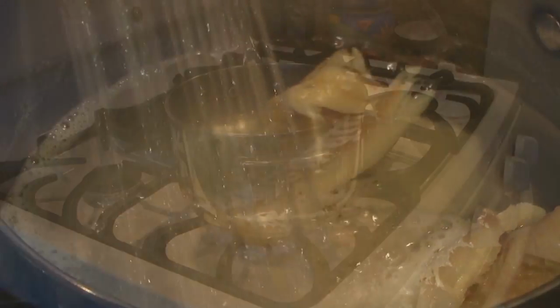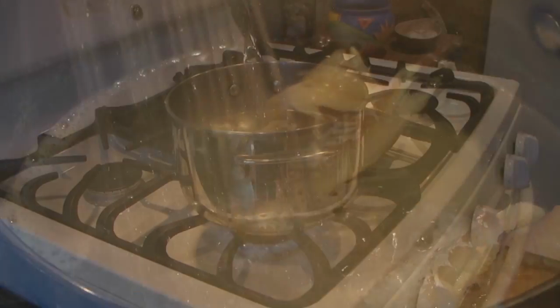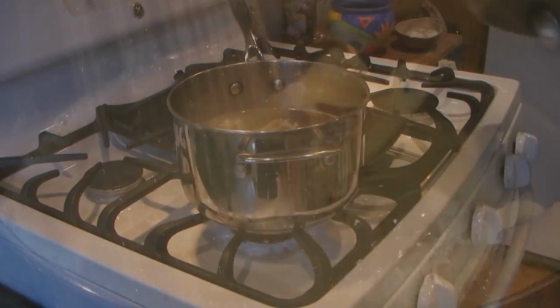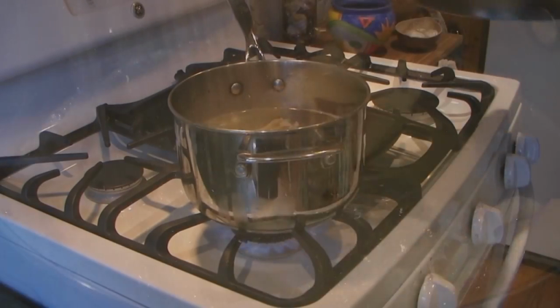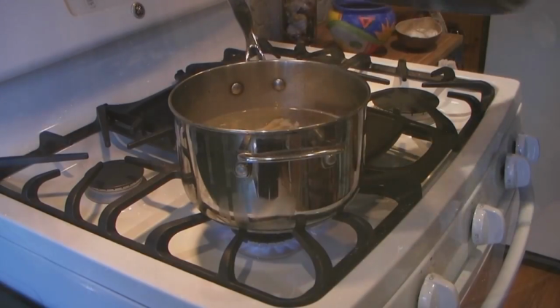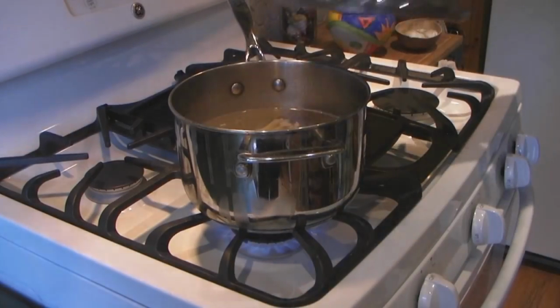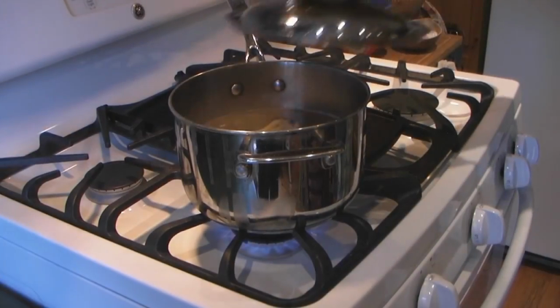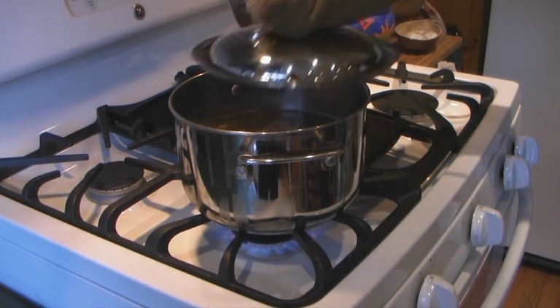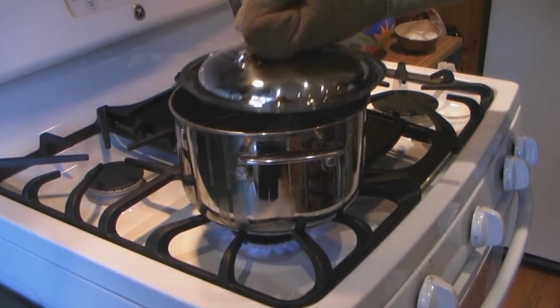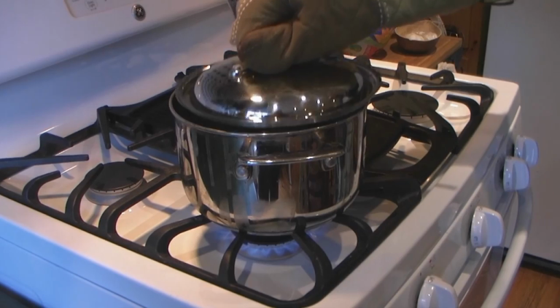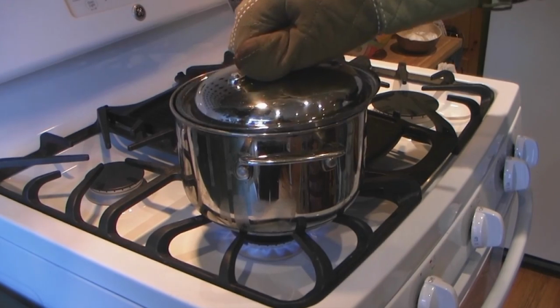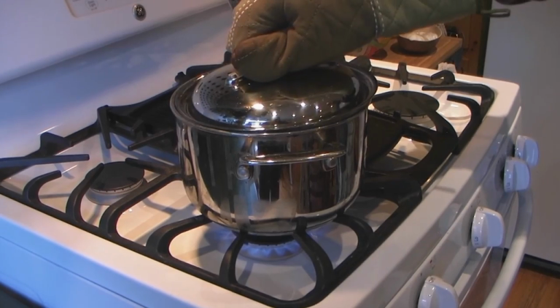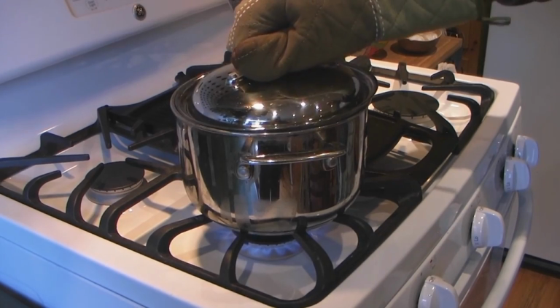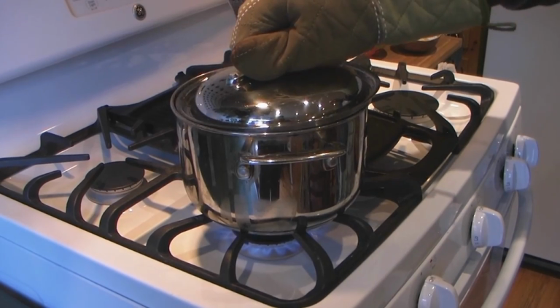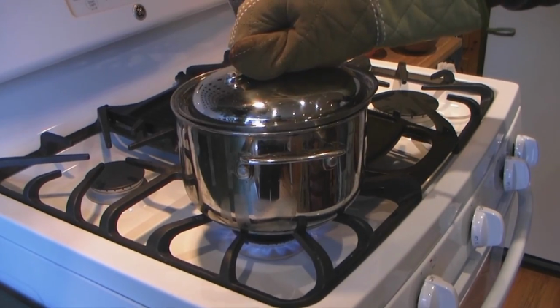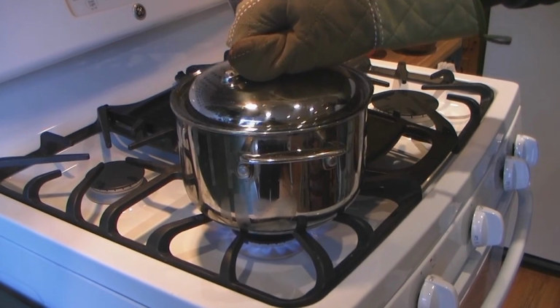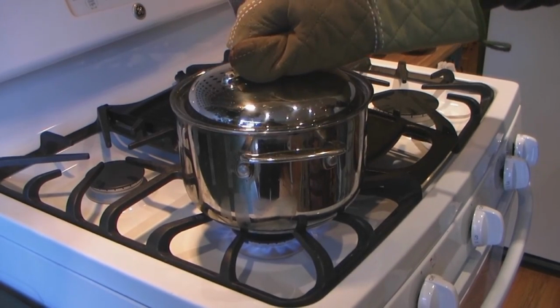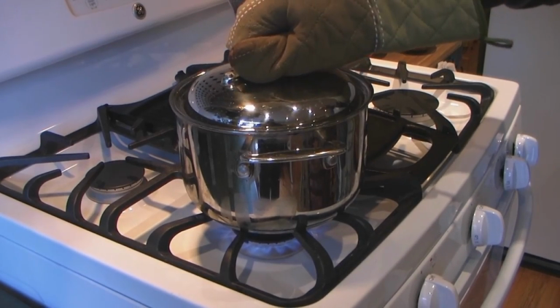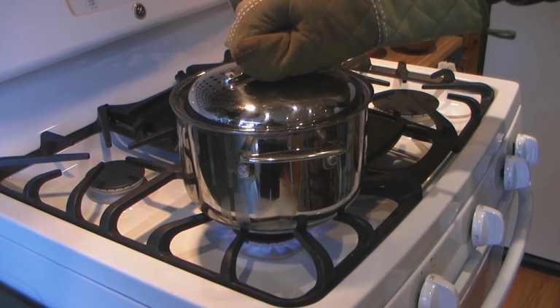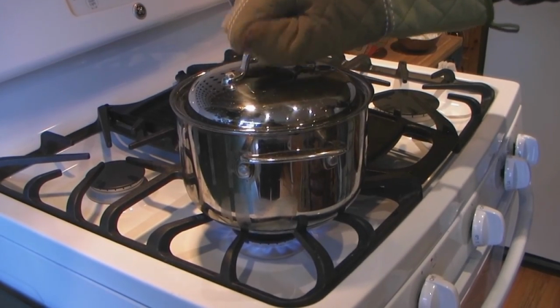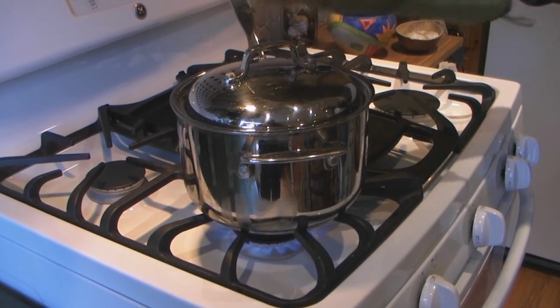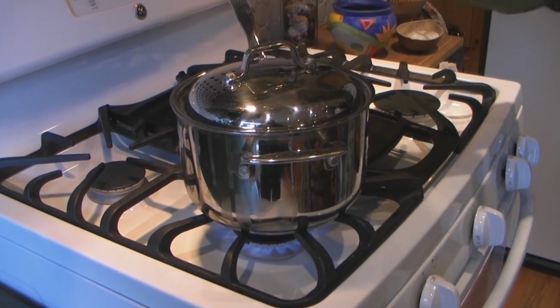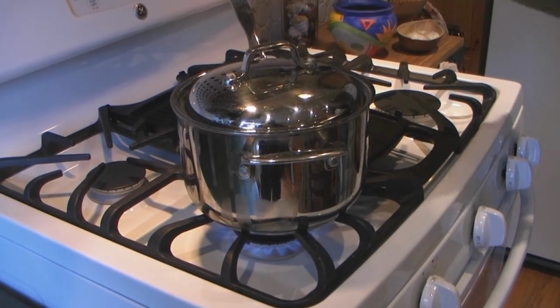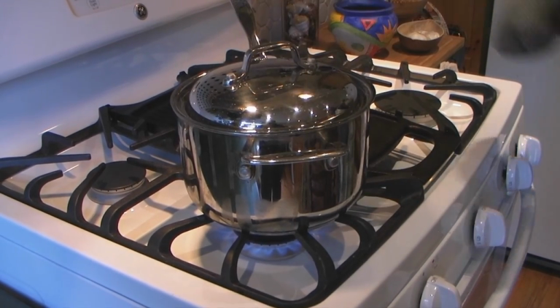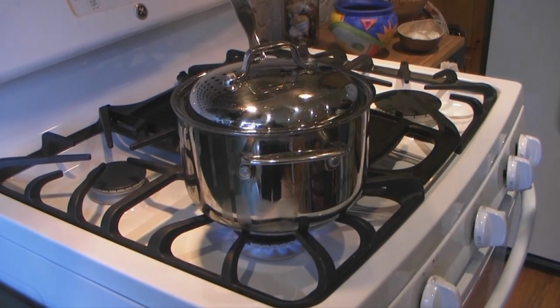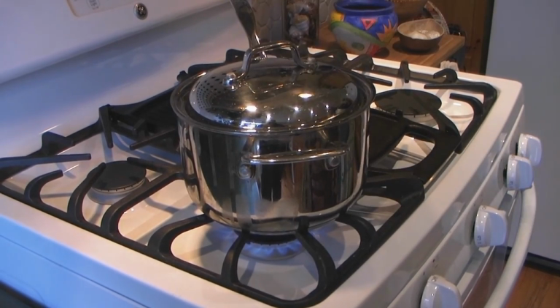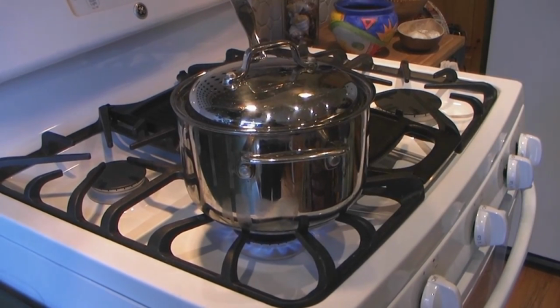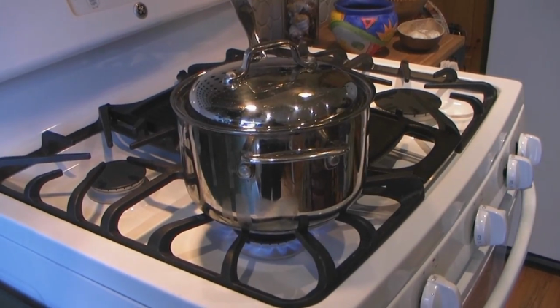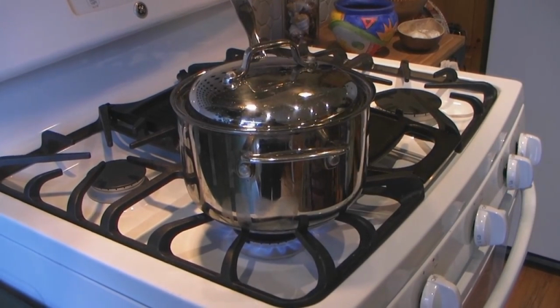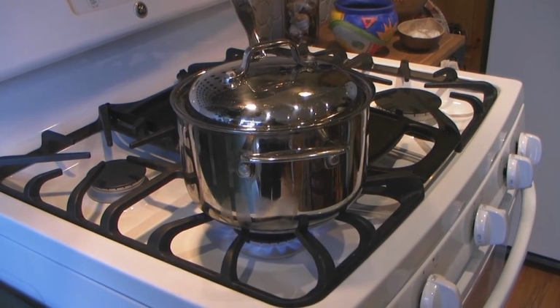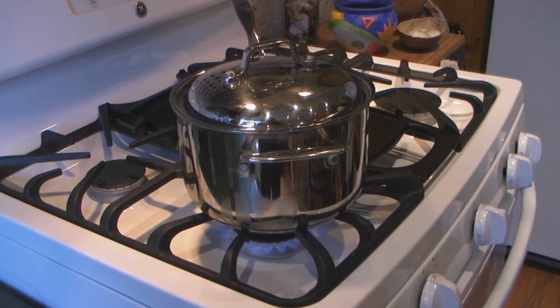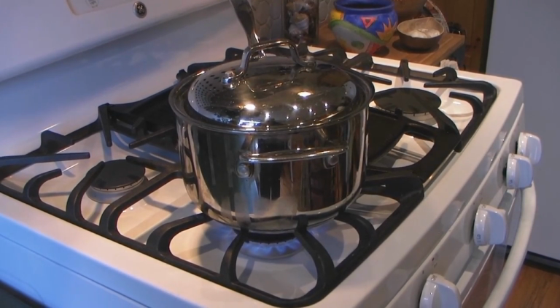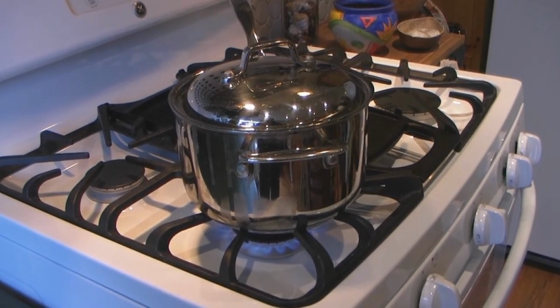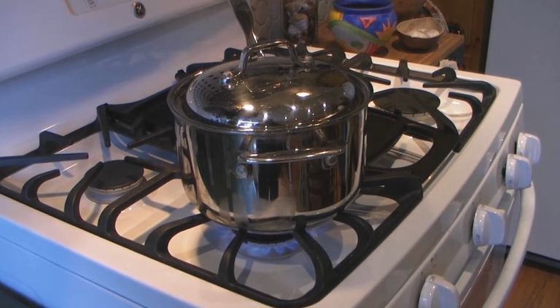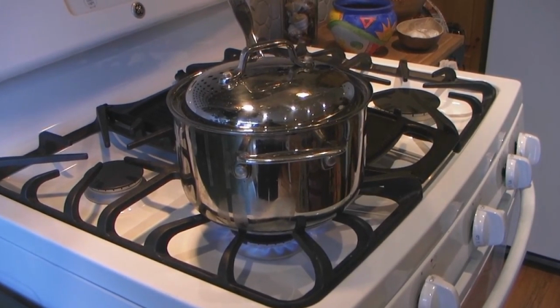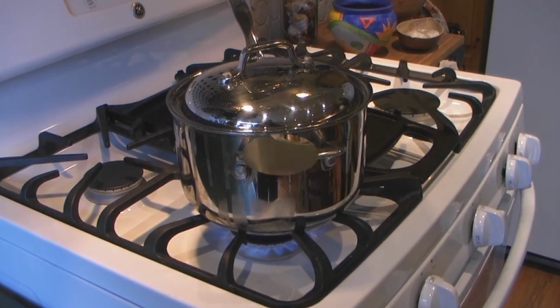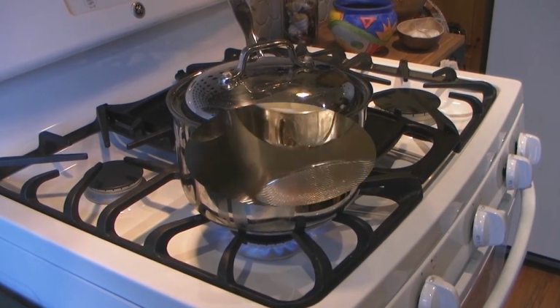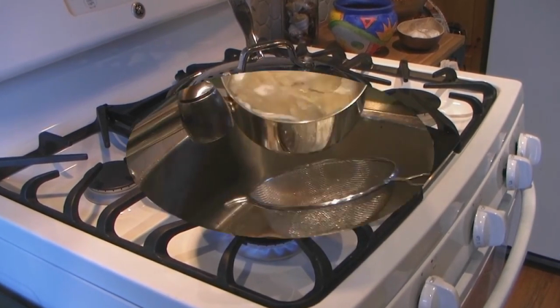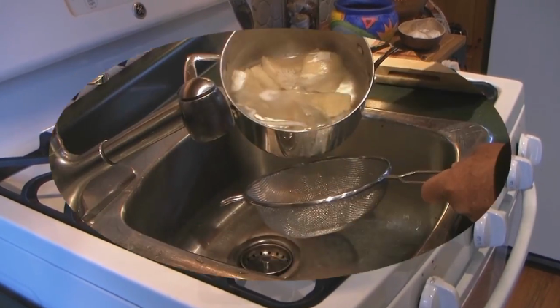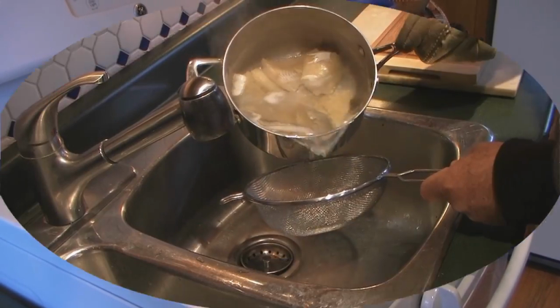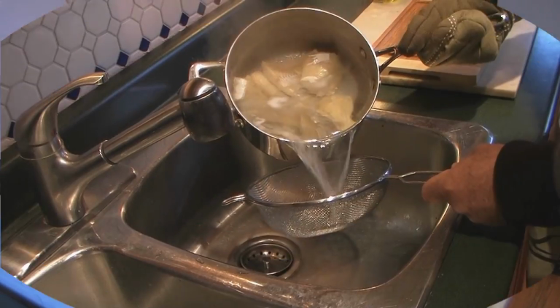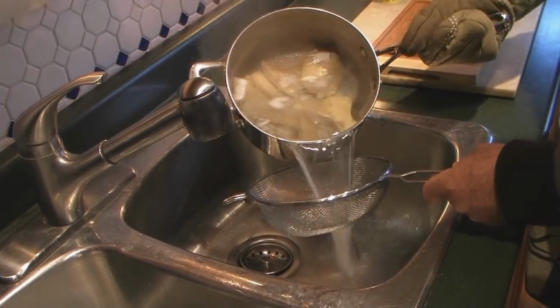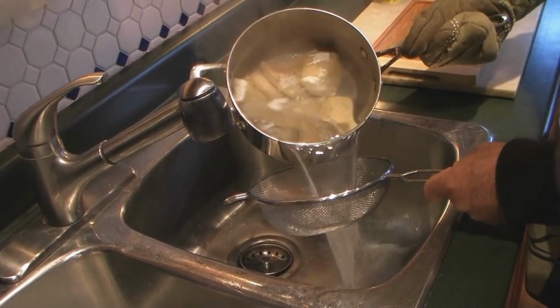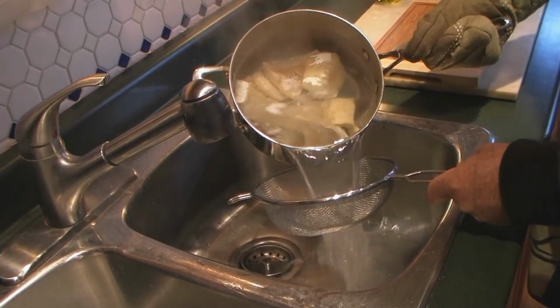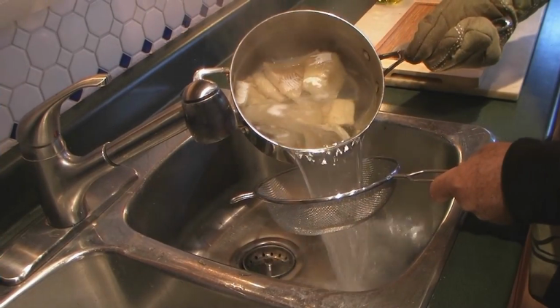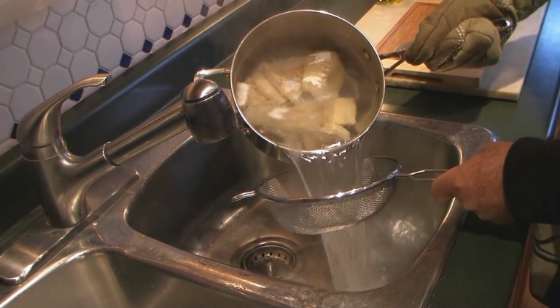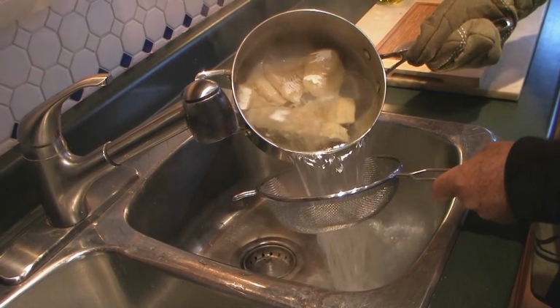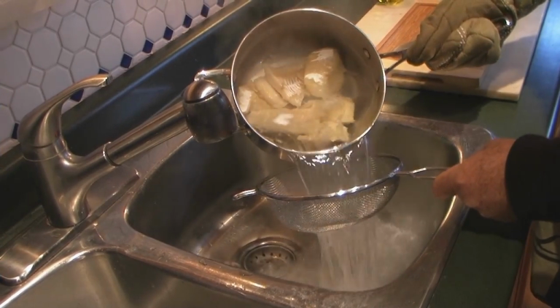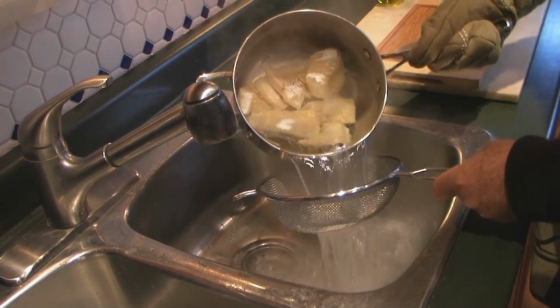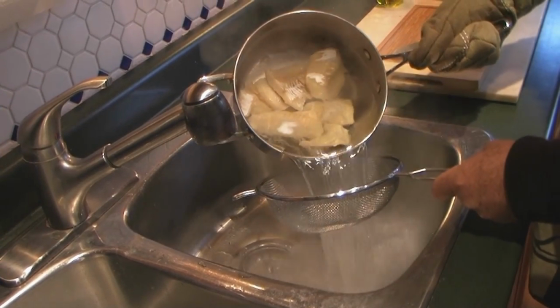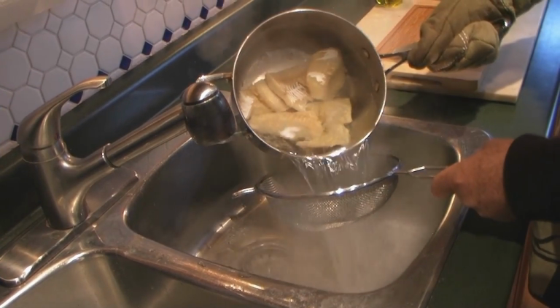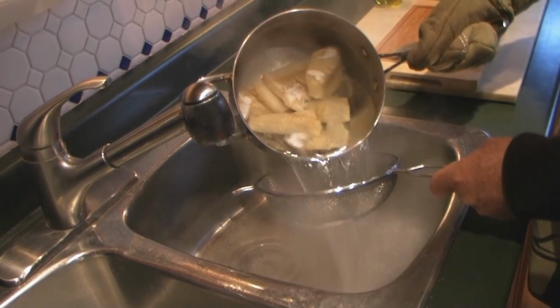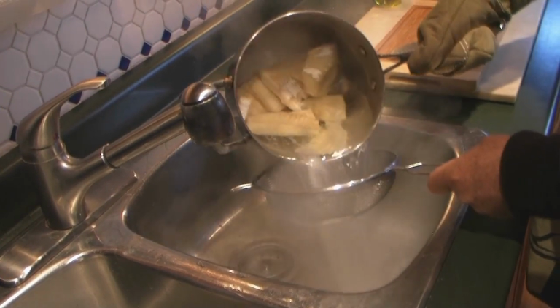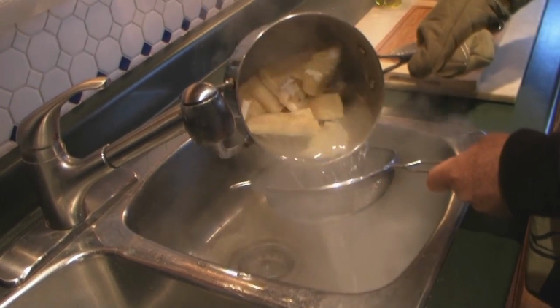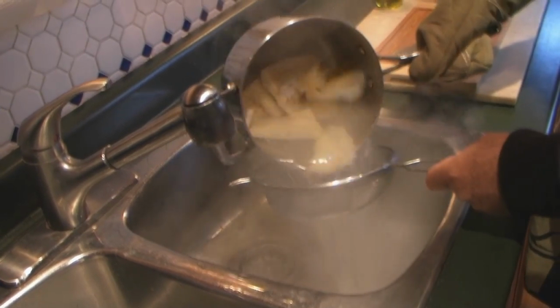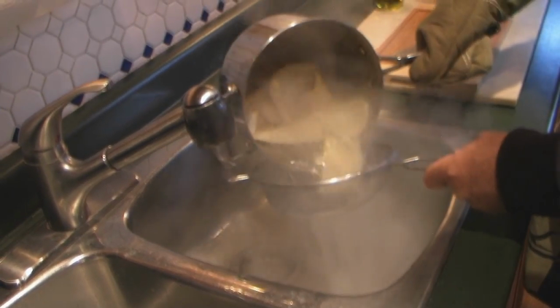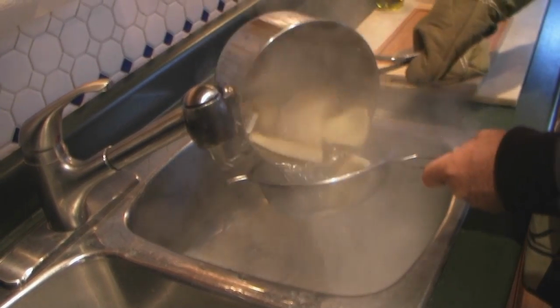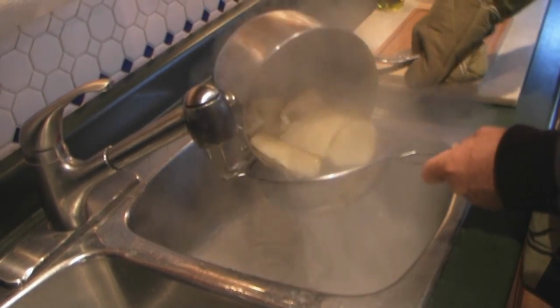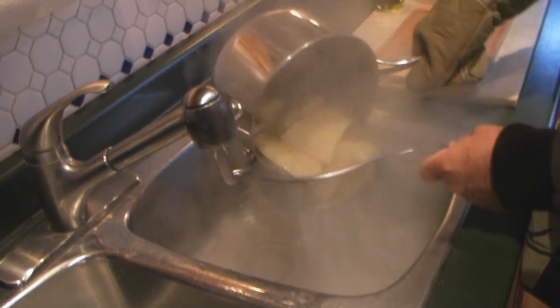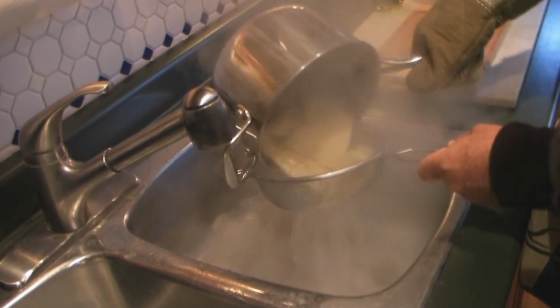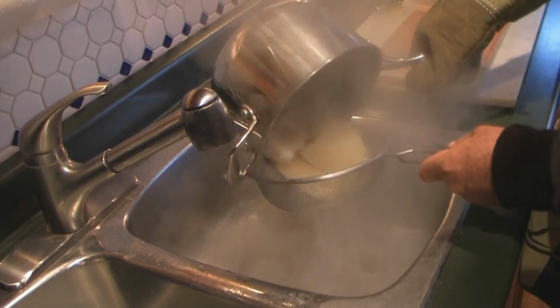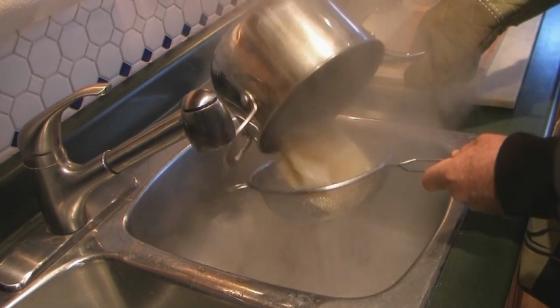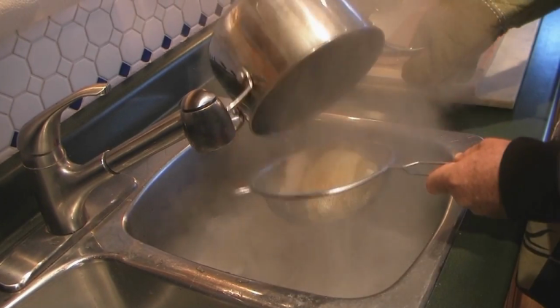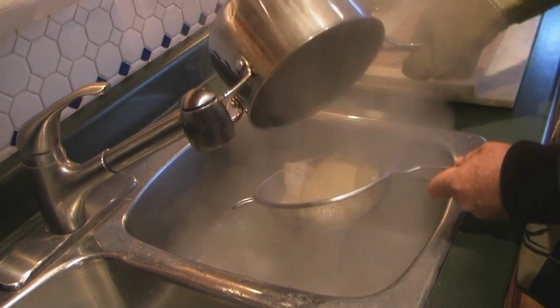Reheat a third time and let it cook covered over low heat for 12 minutes. Now drain and put it aside.